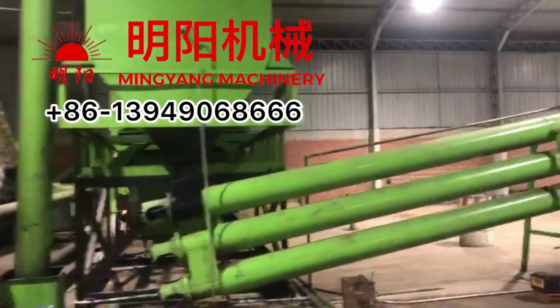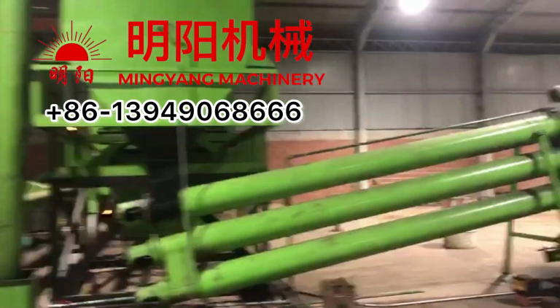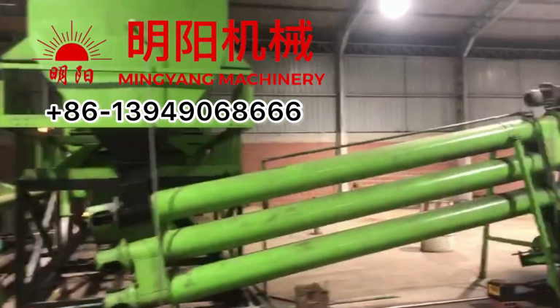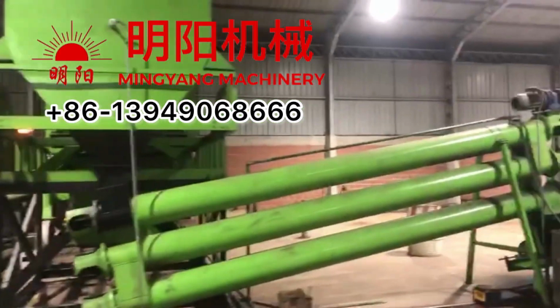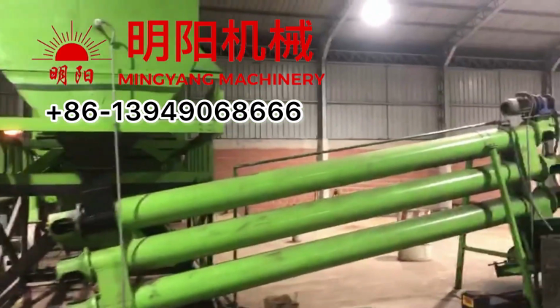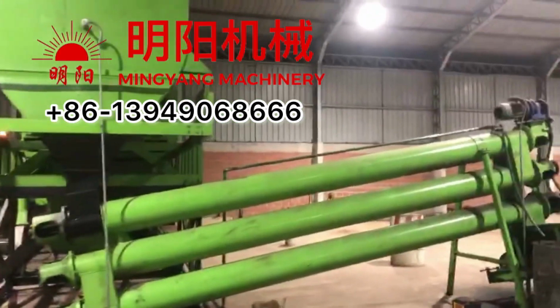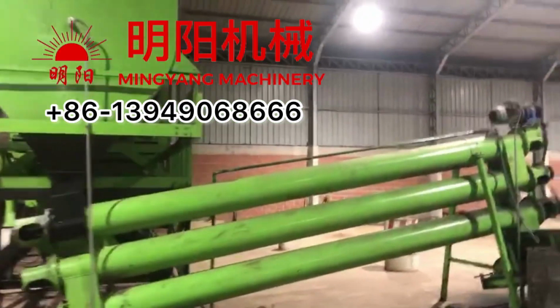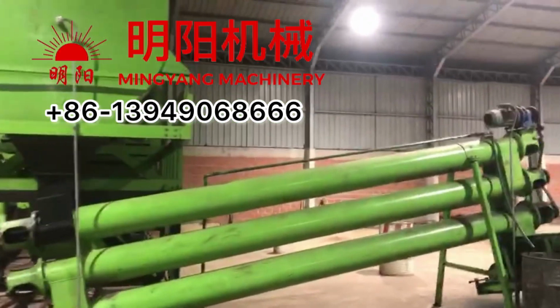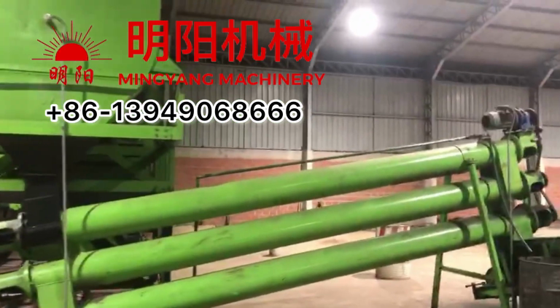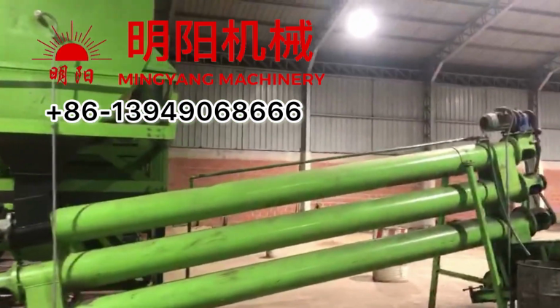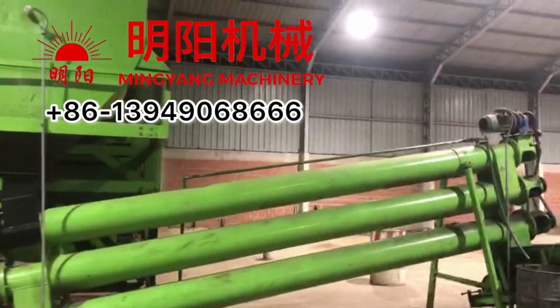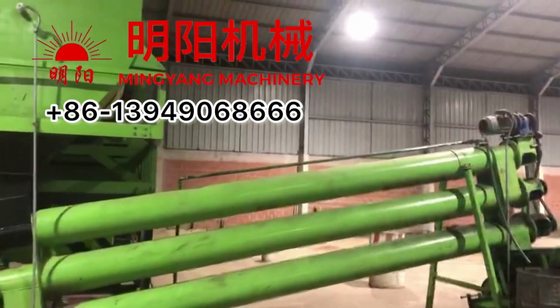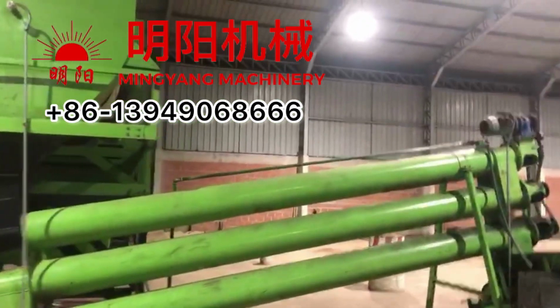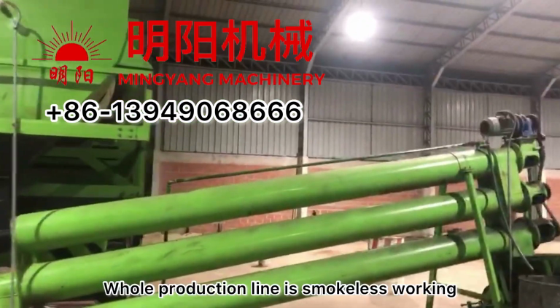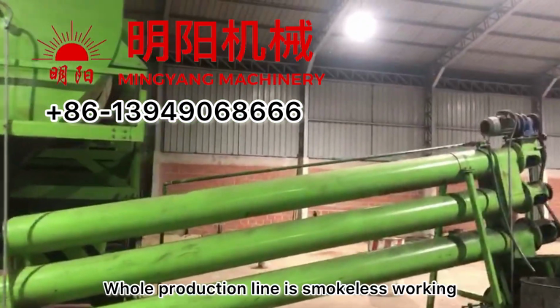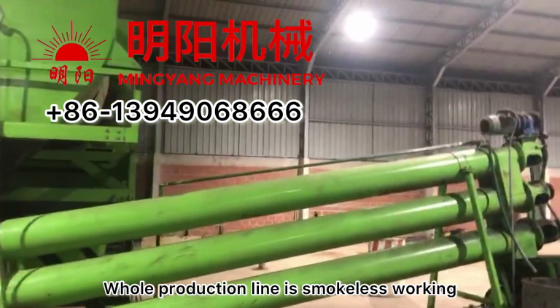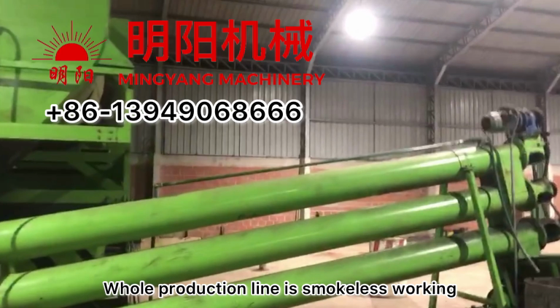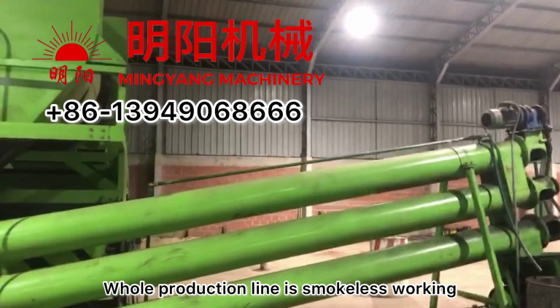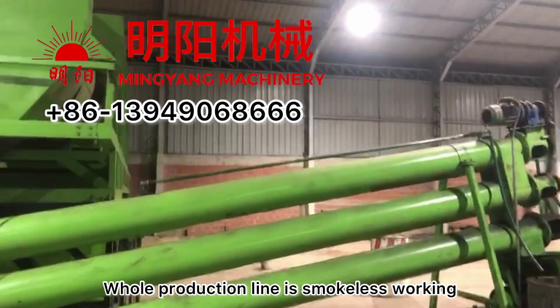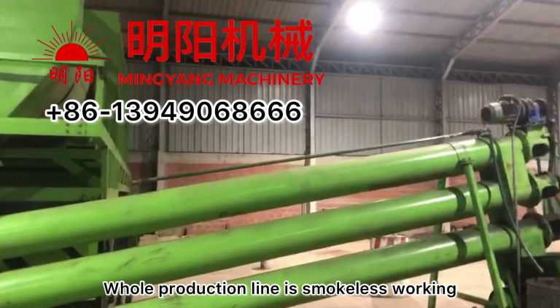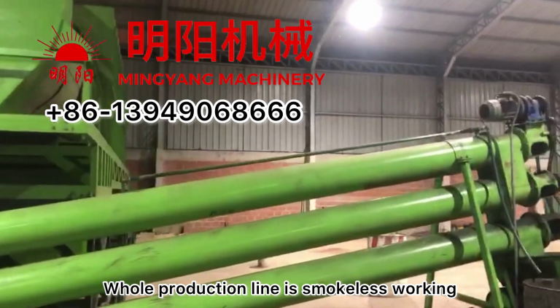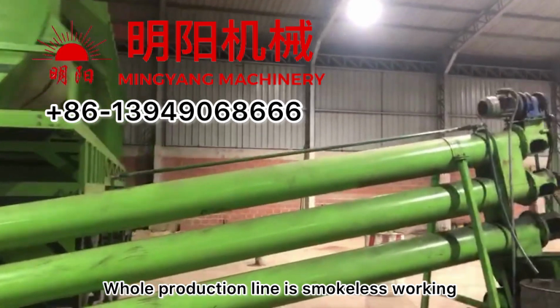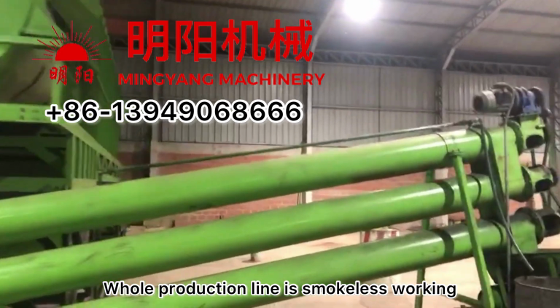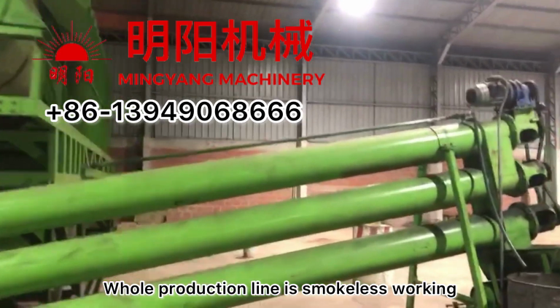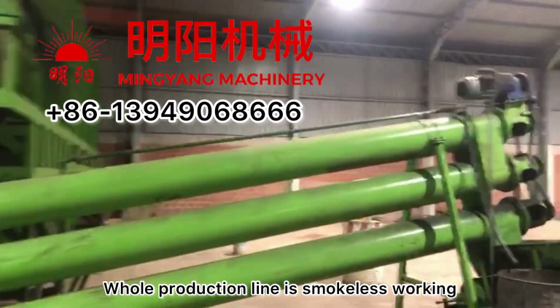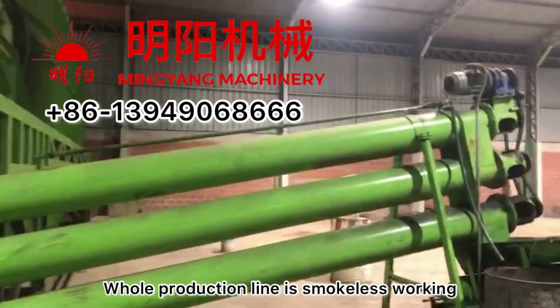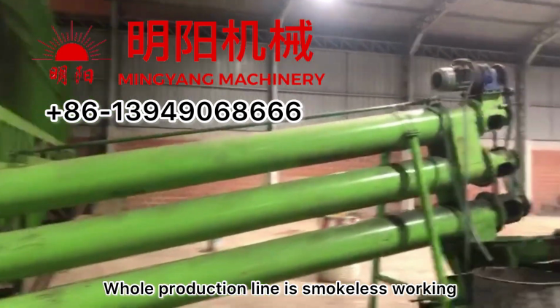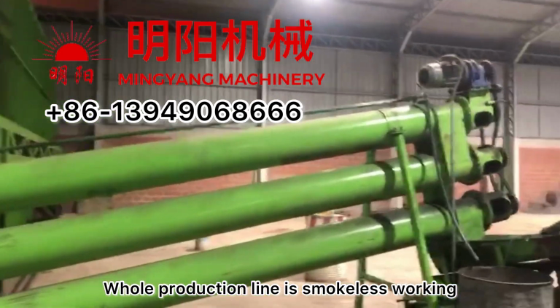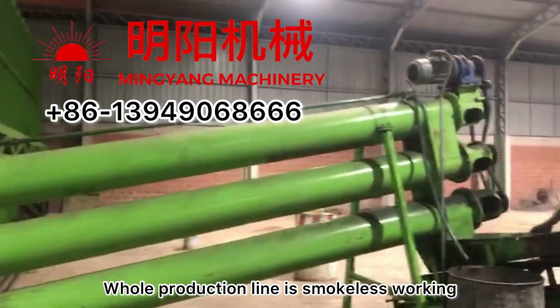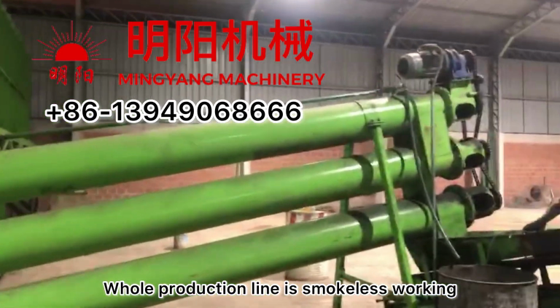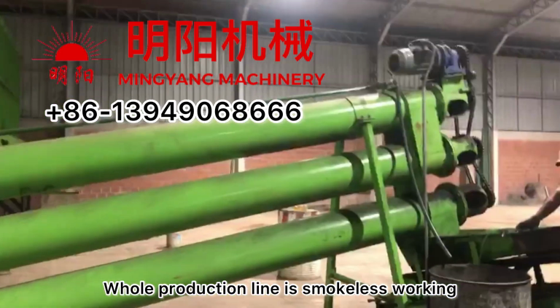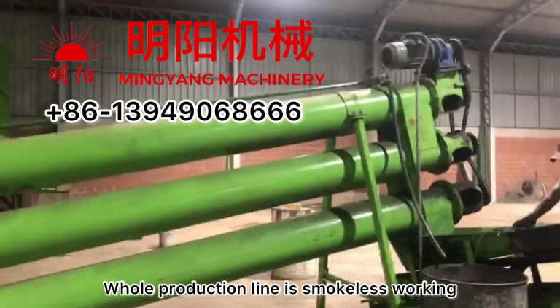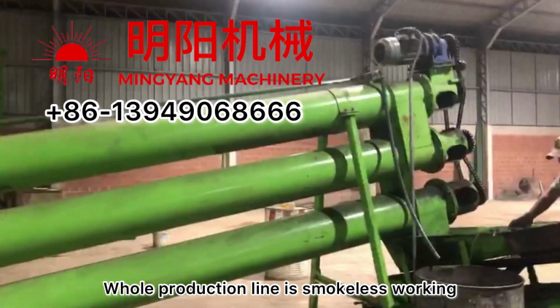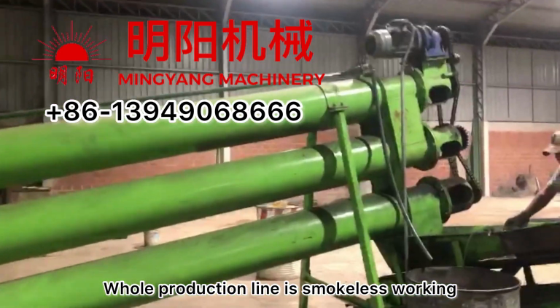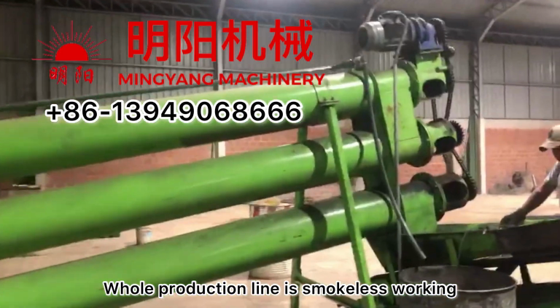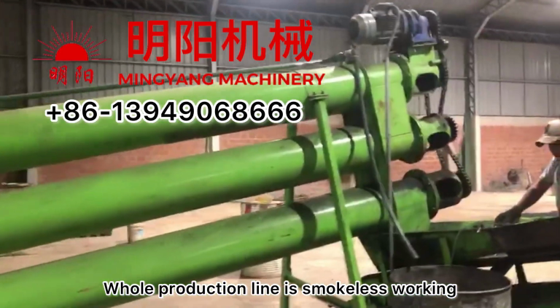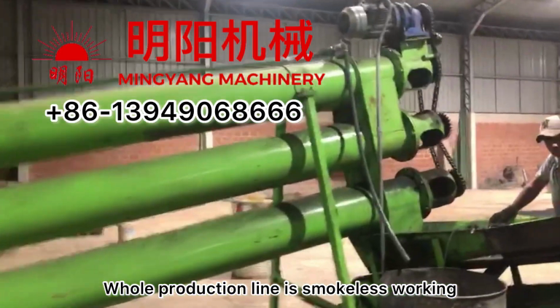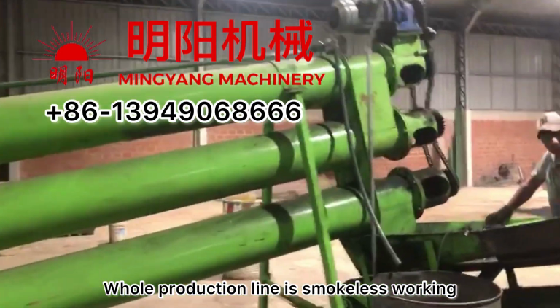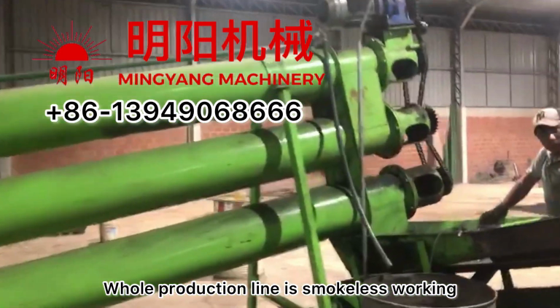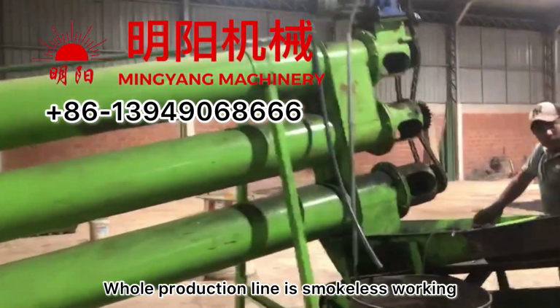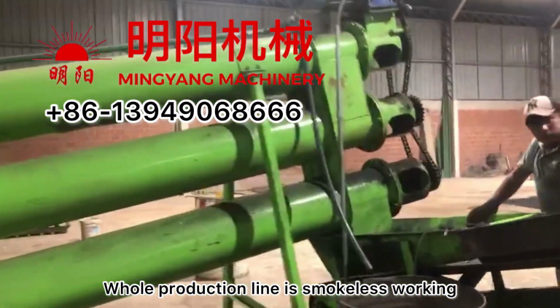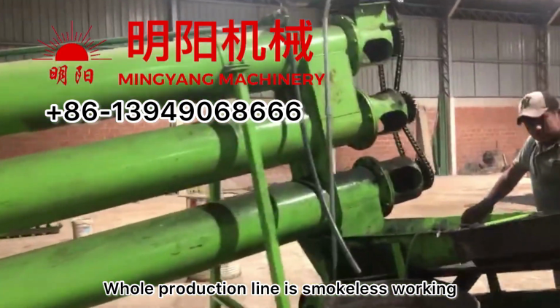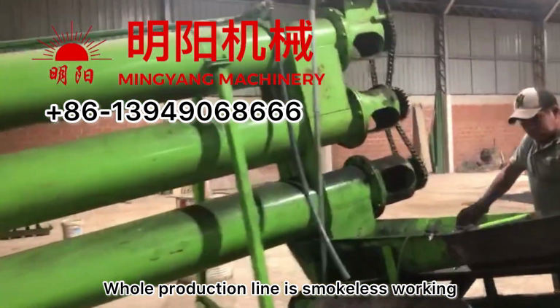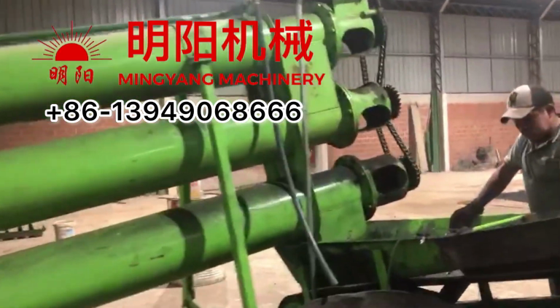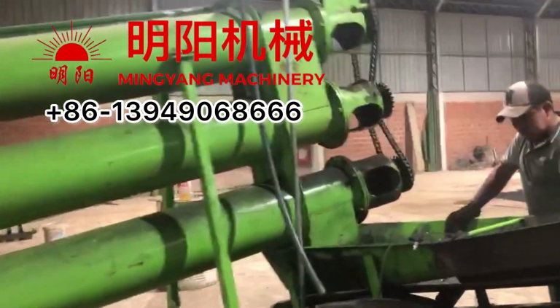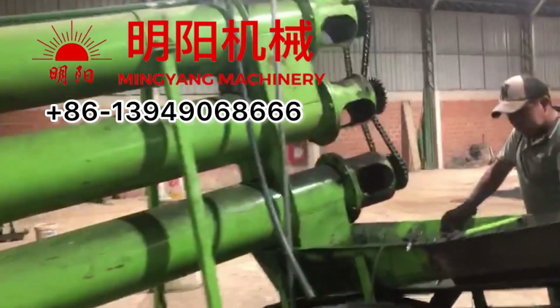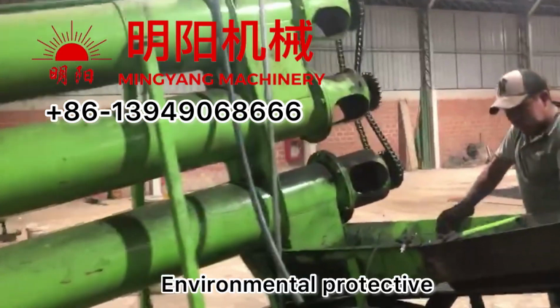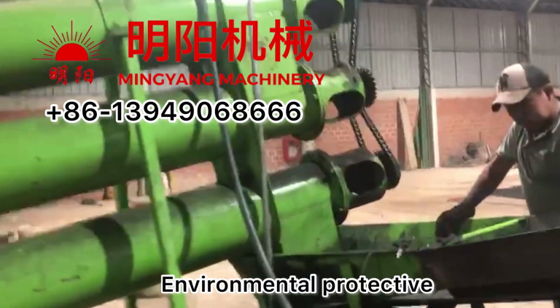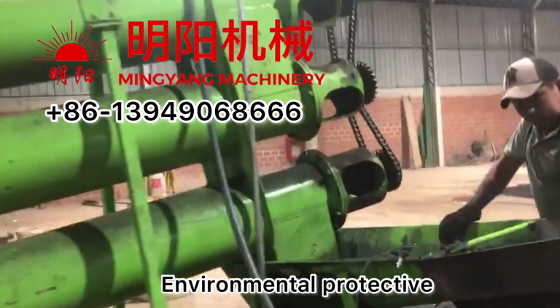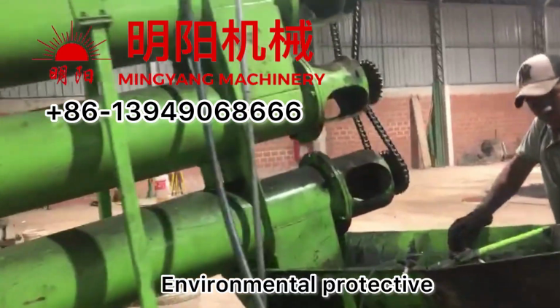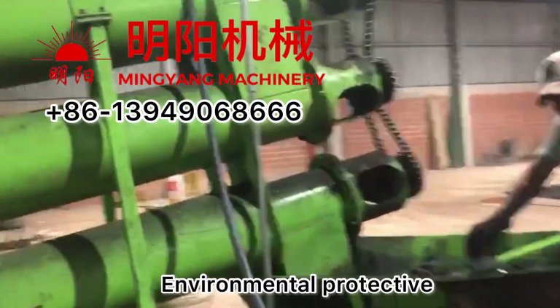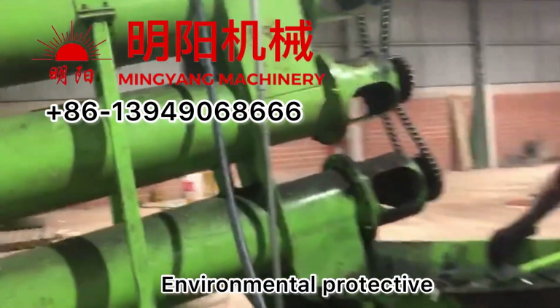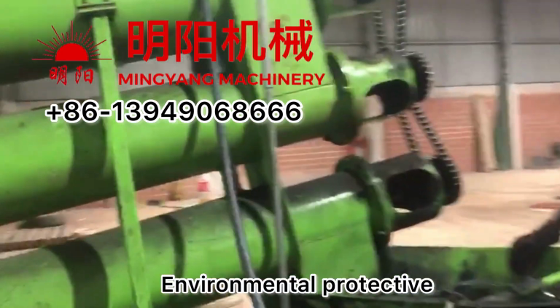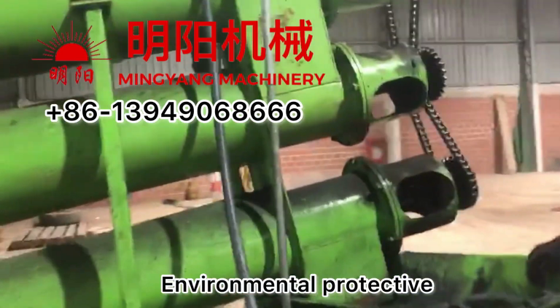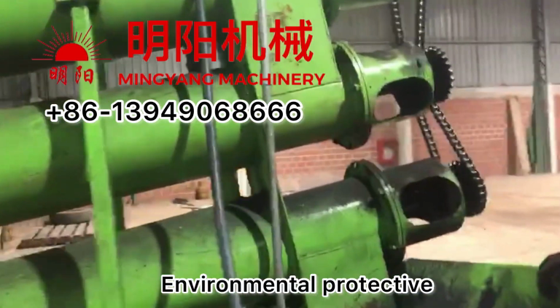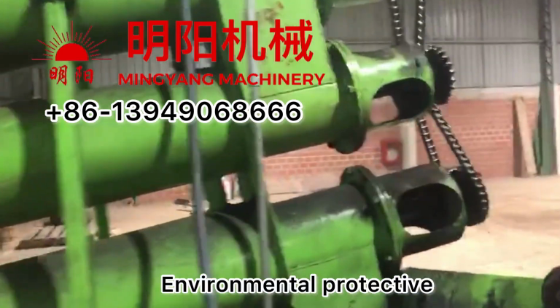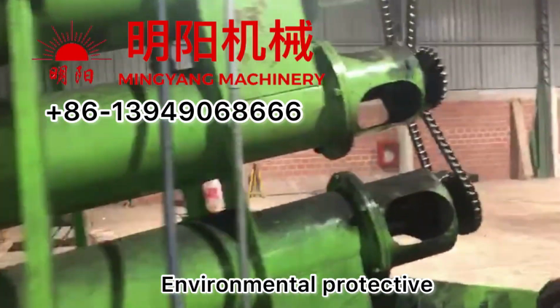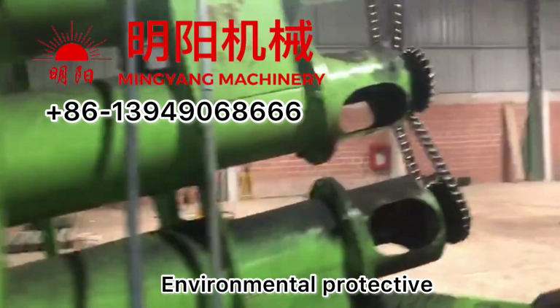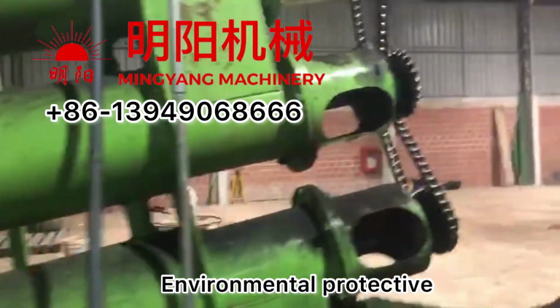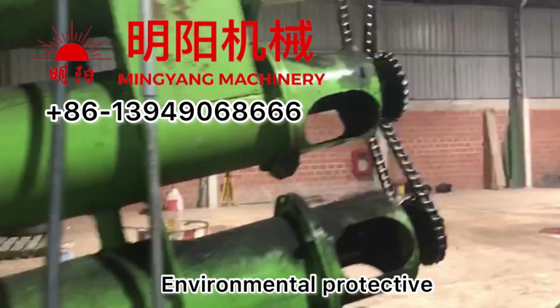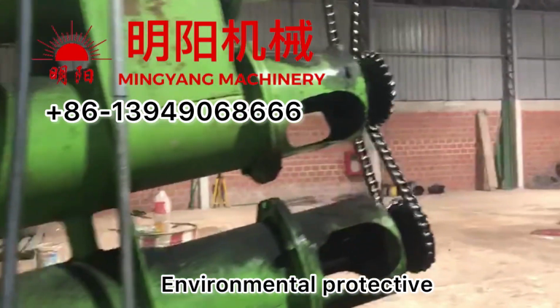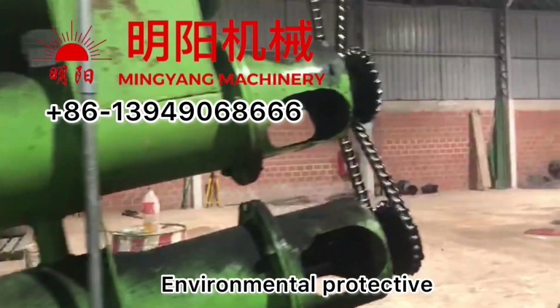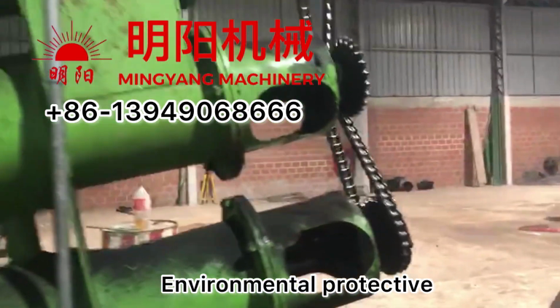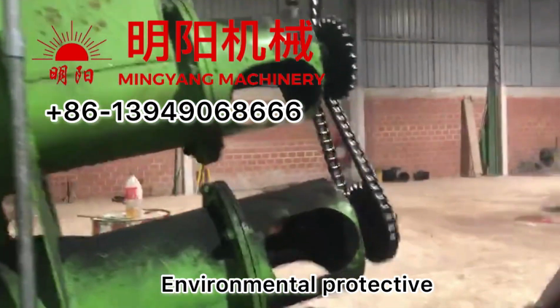The entire production line operates smokeless, making it very environmentally protective and safe.